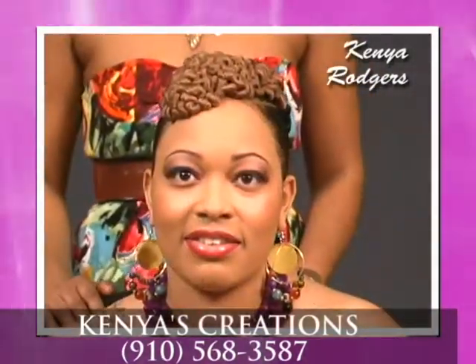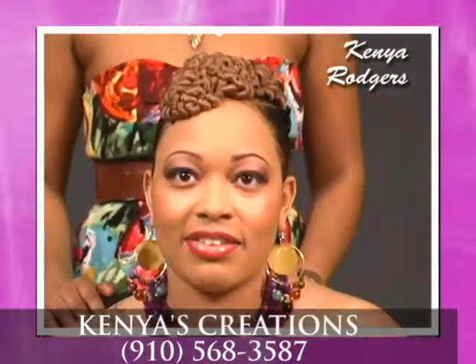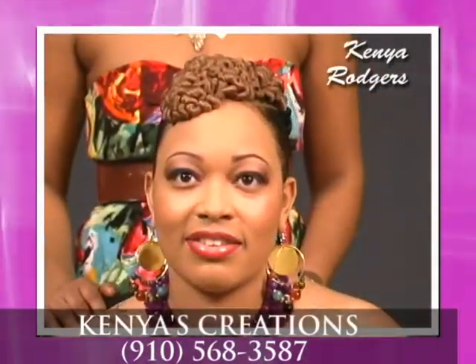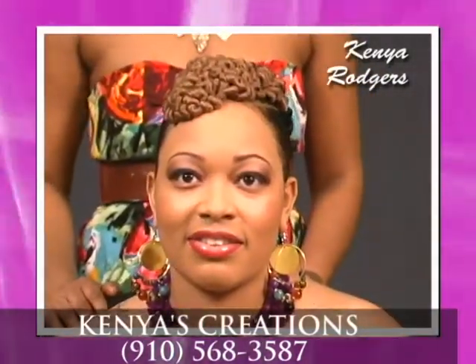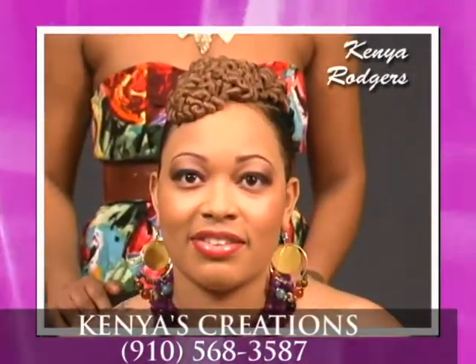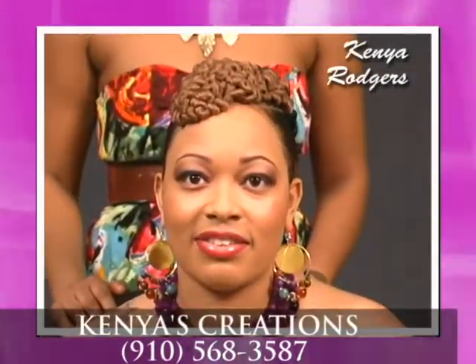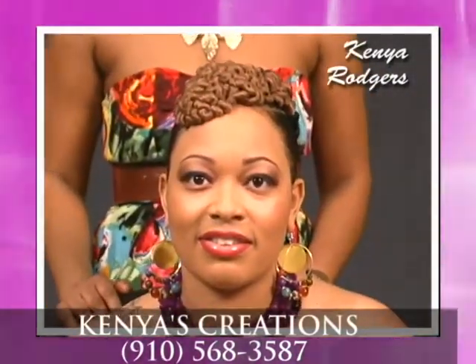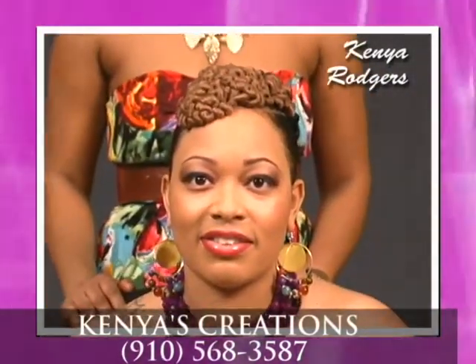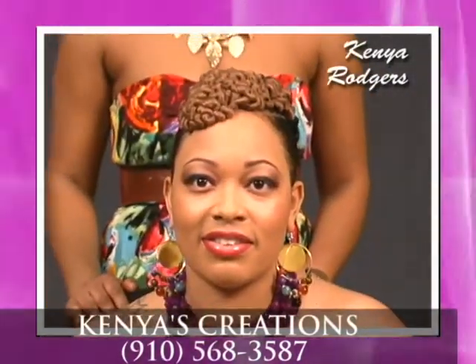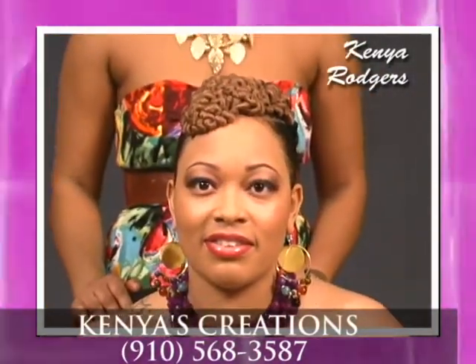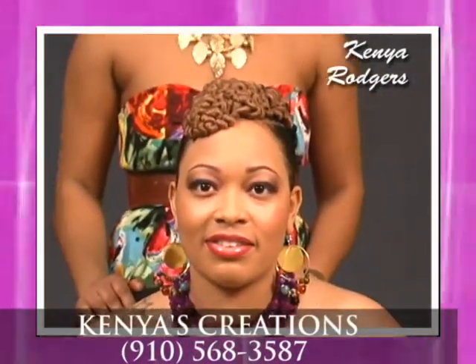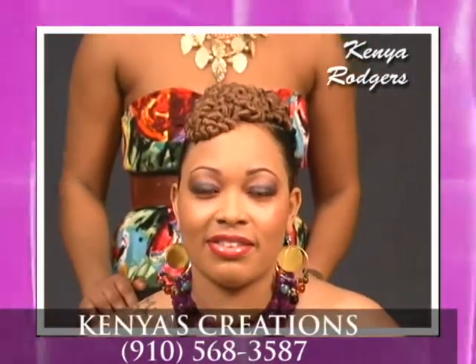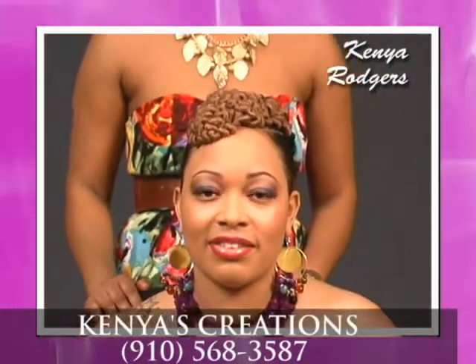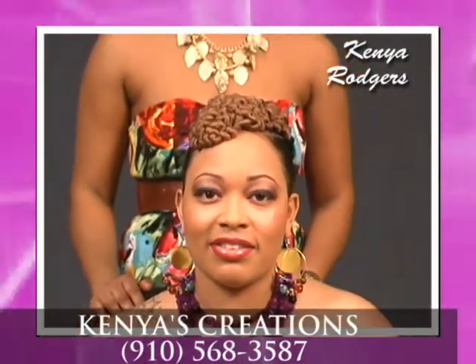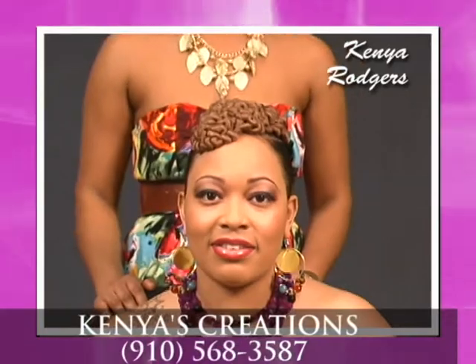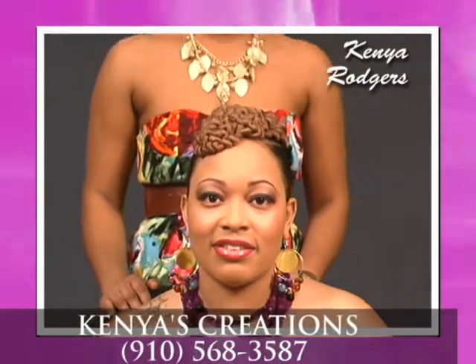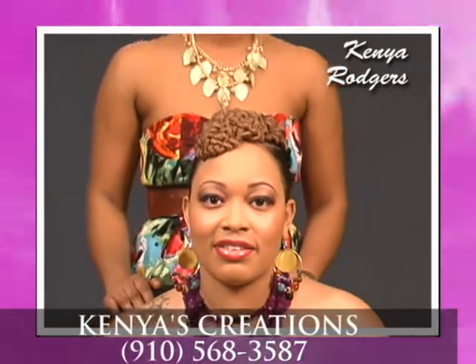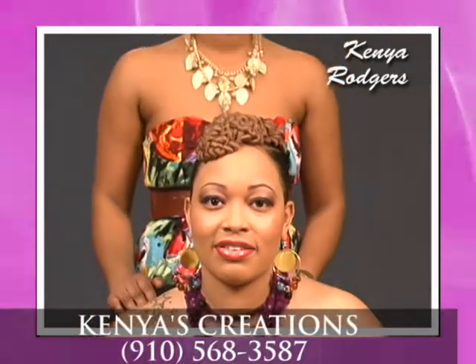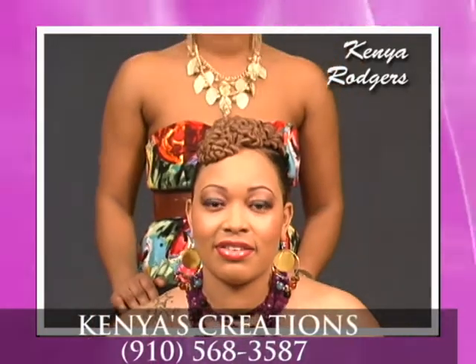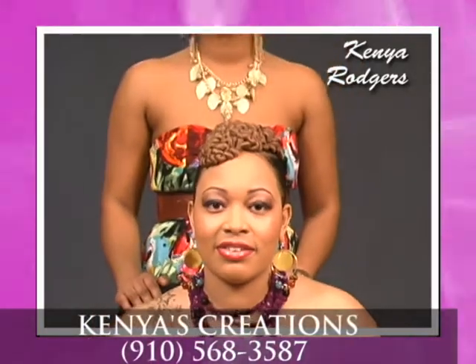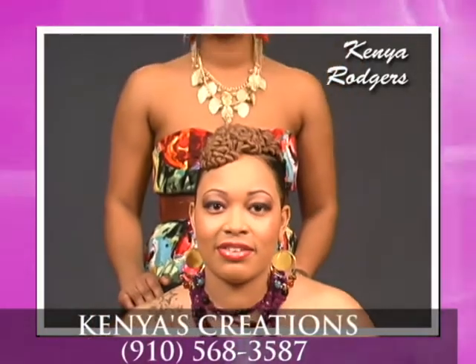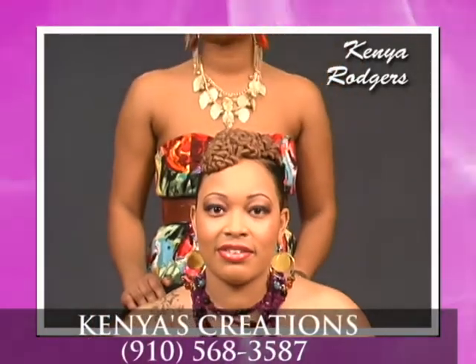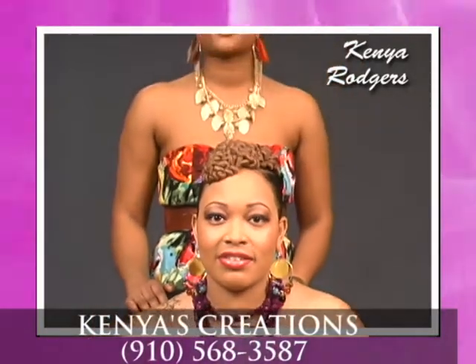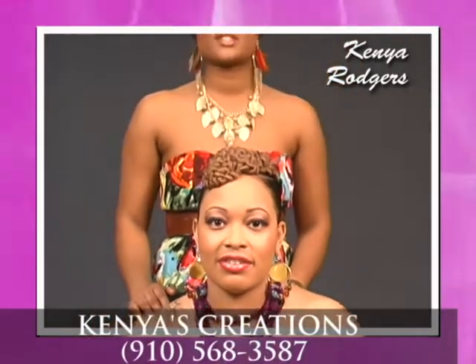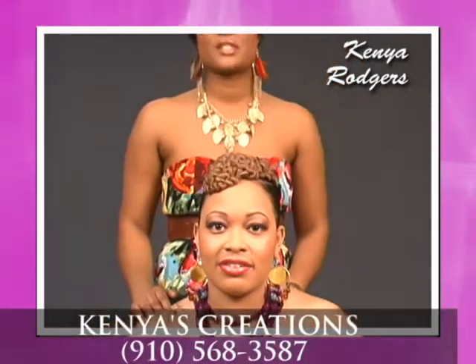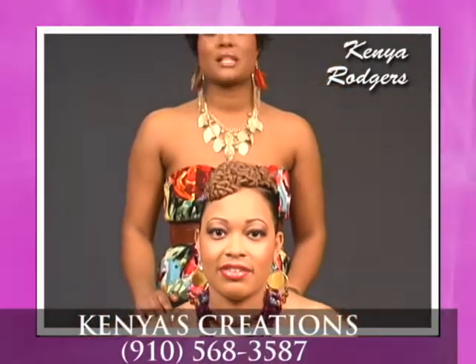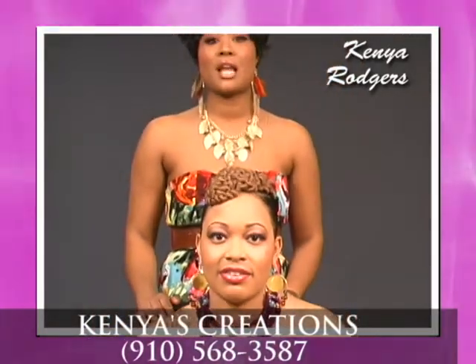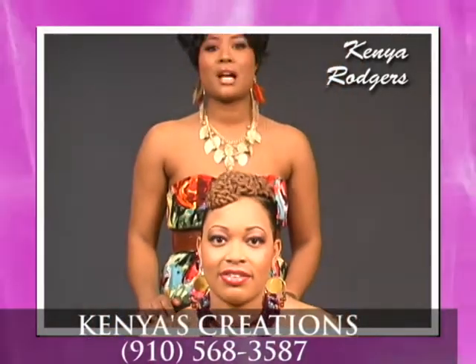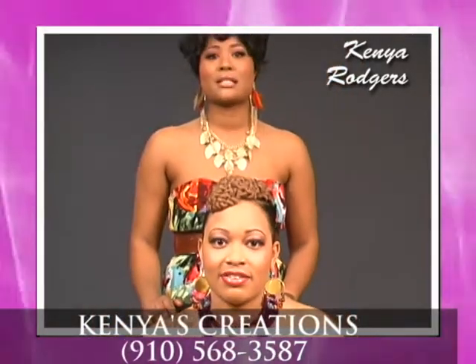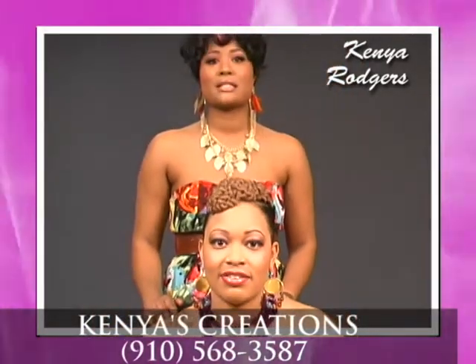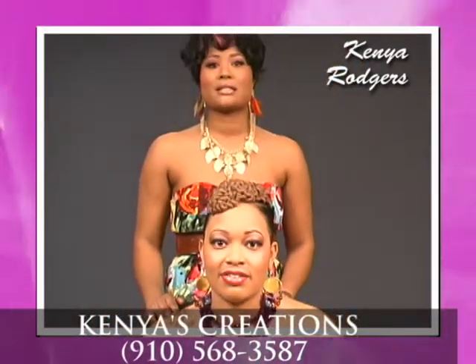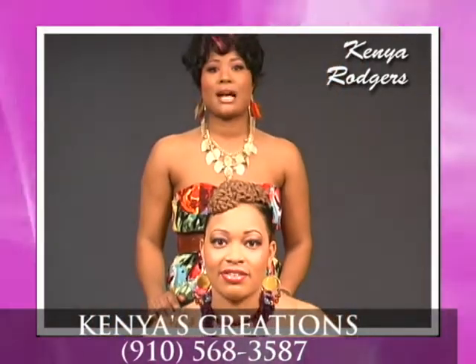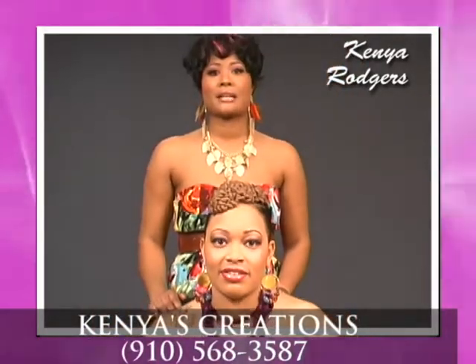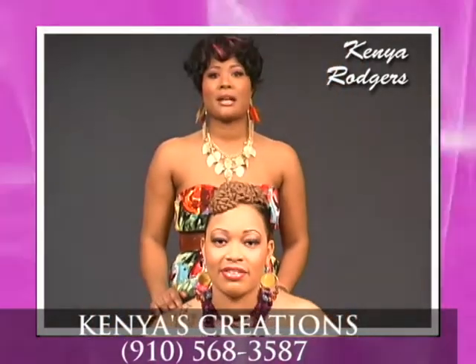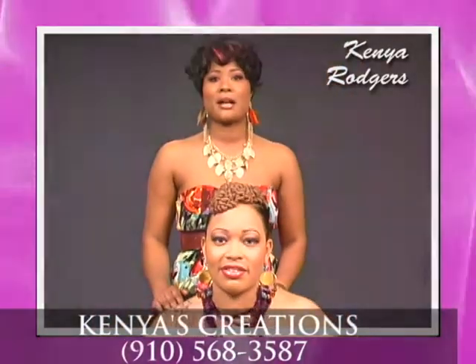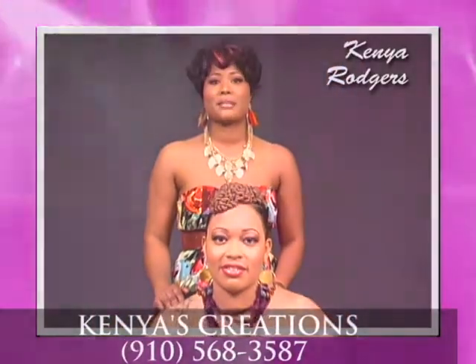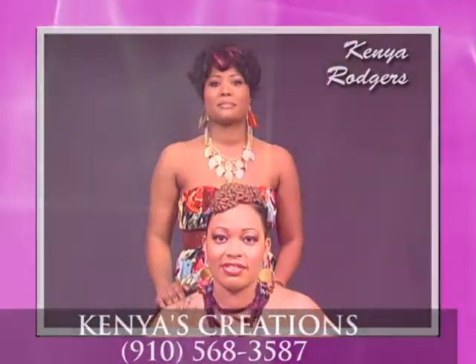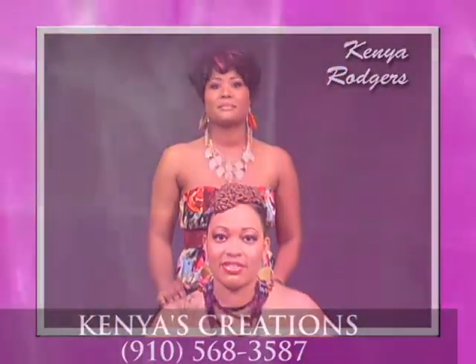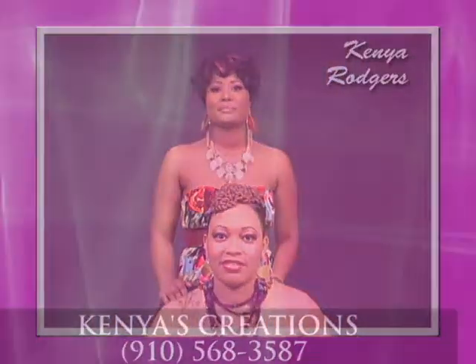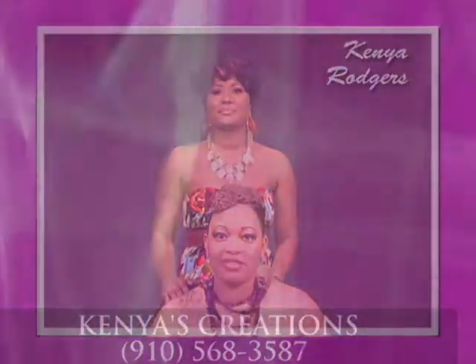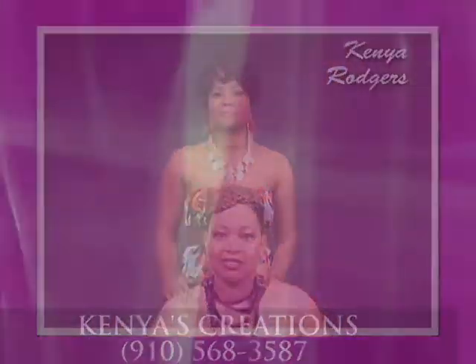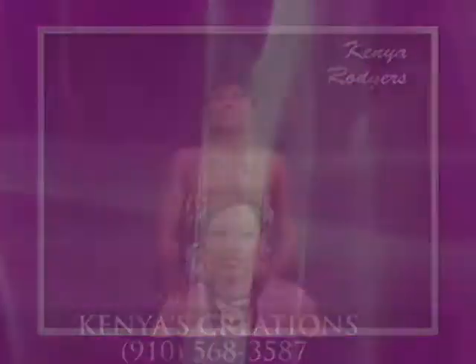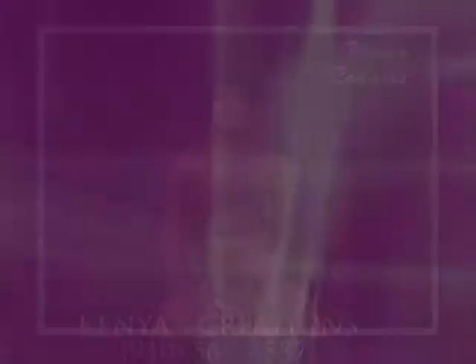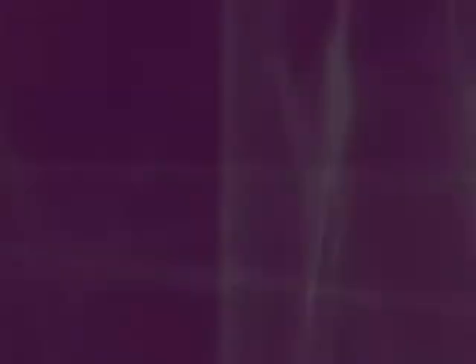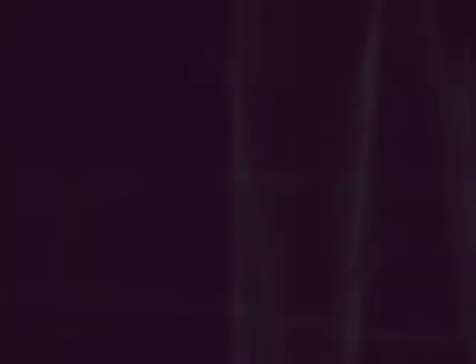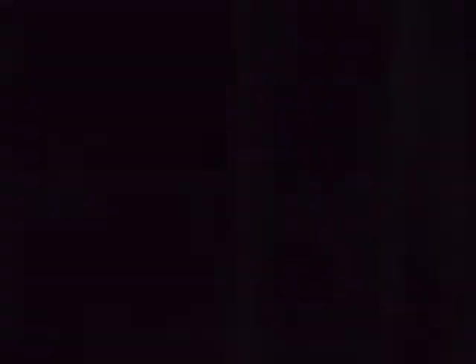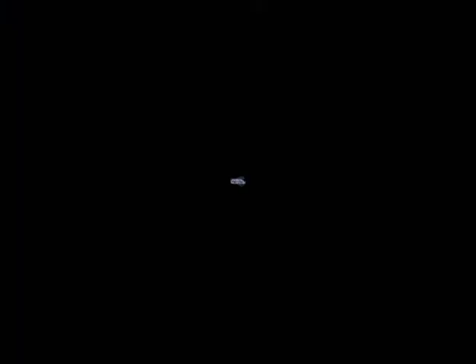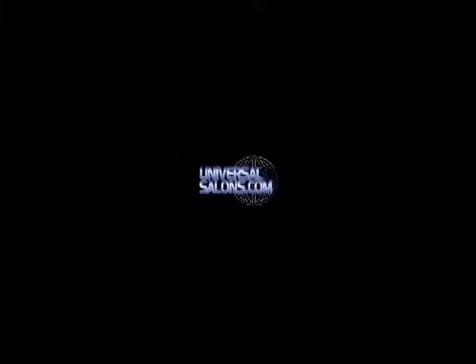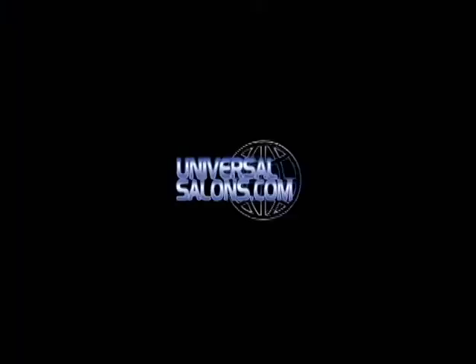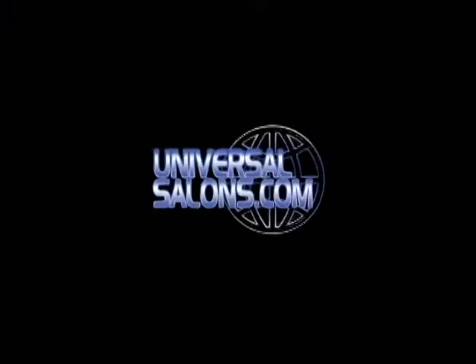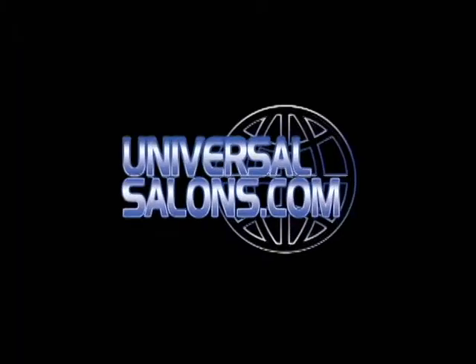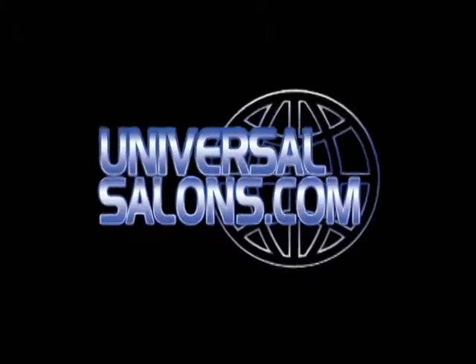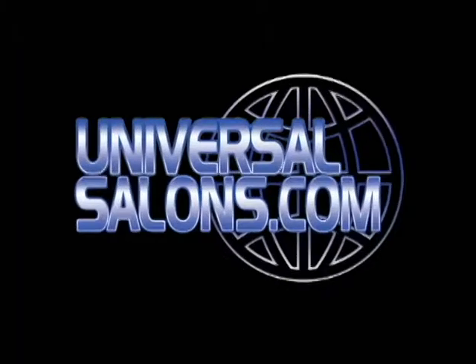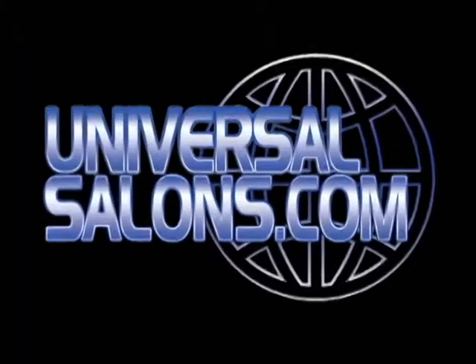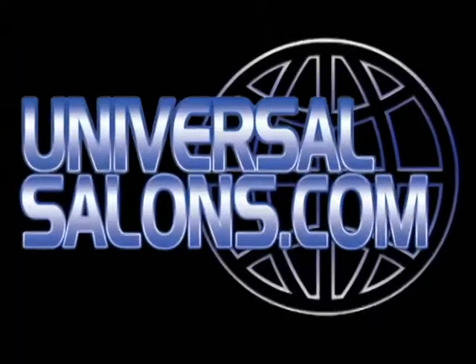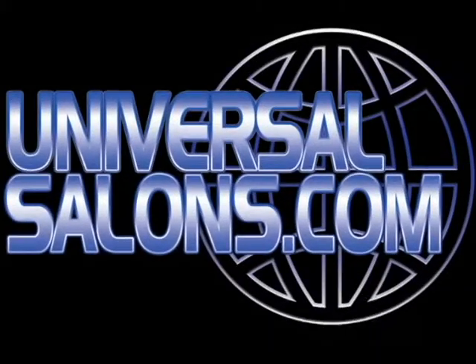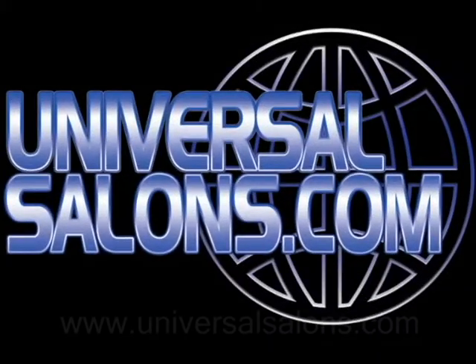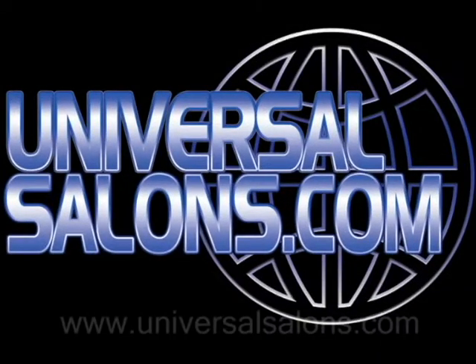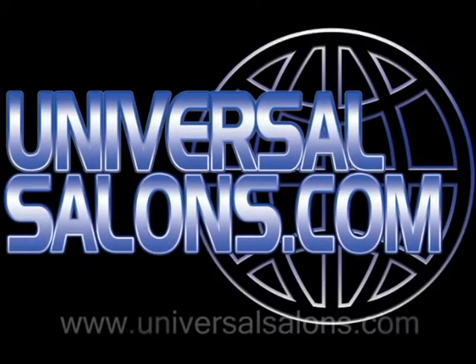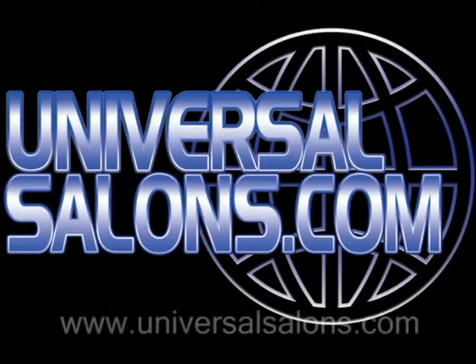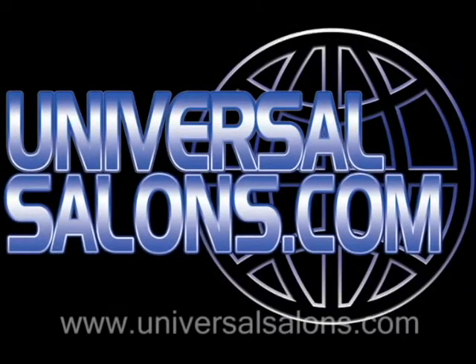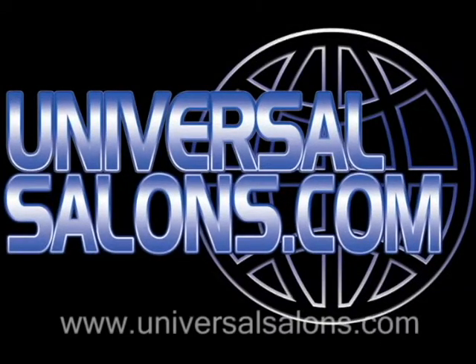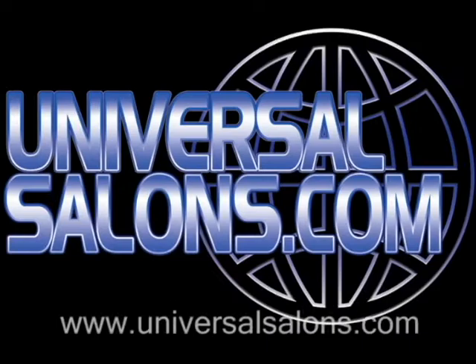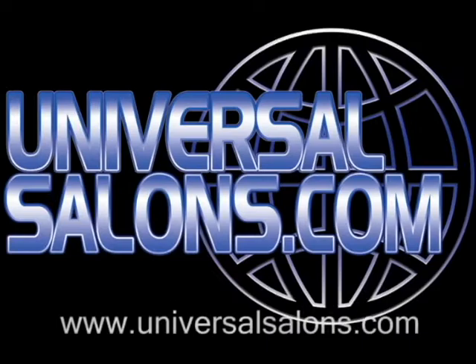If you want to see more of my styles, go to UniversalSalons.com. And I'll see you next time. Bye.